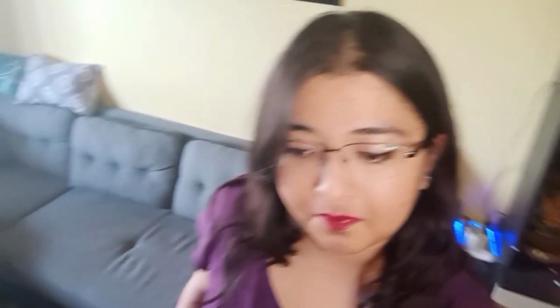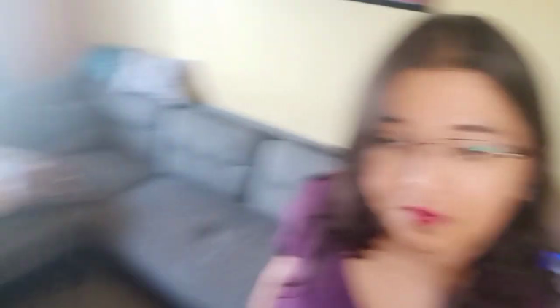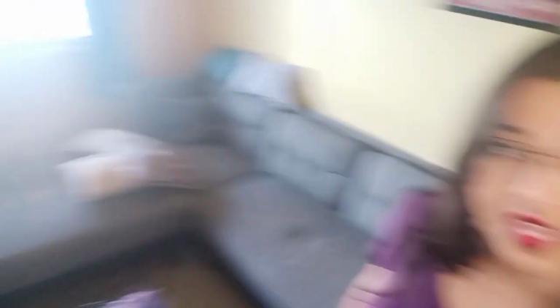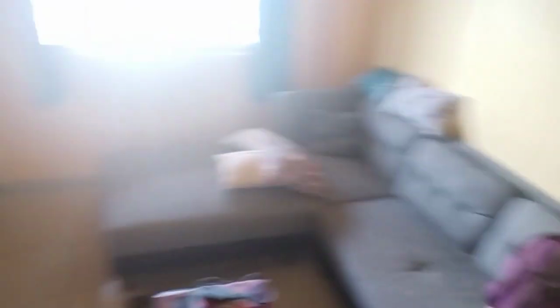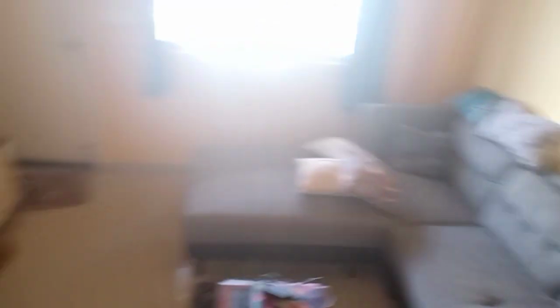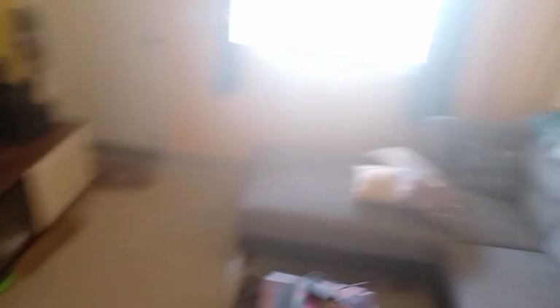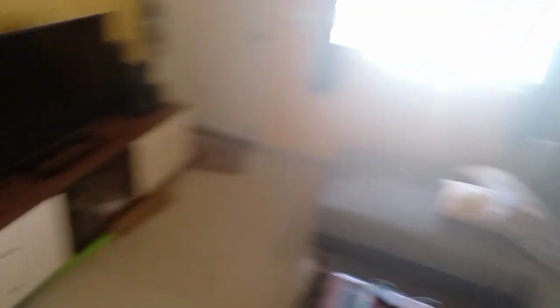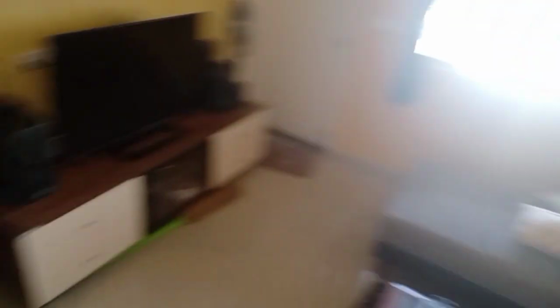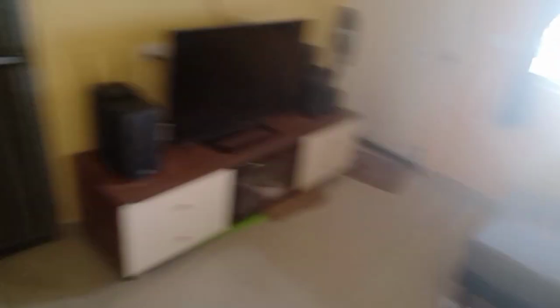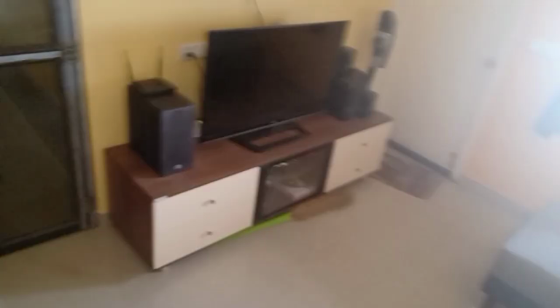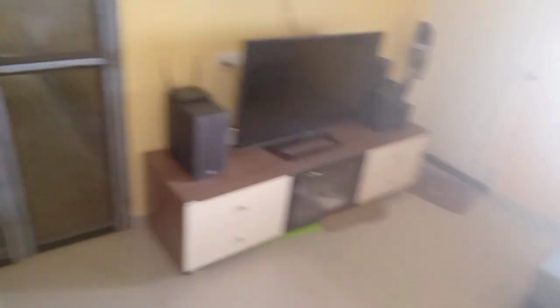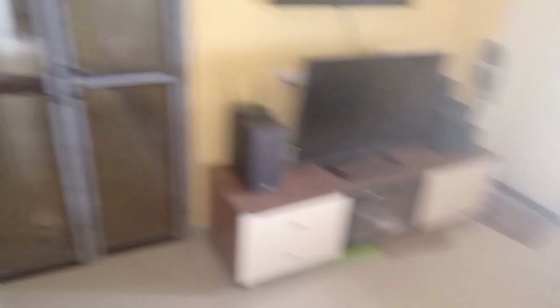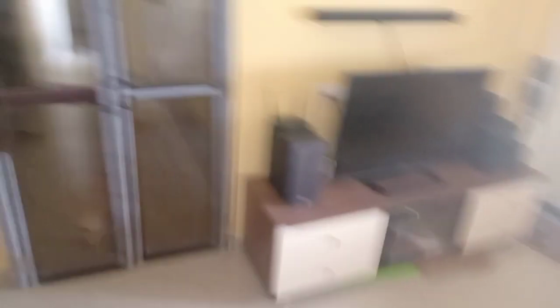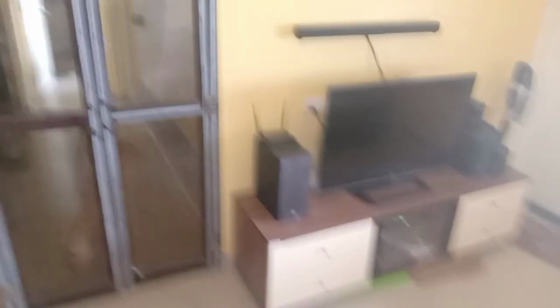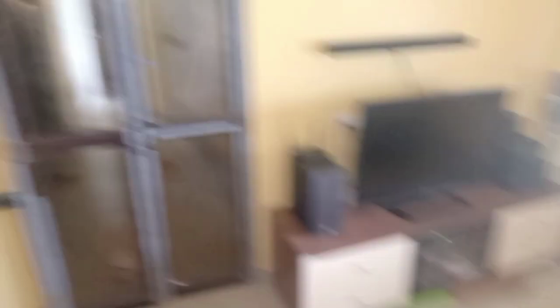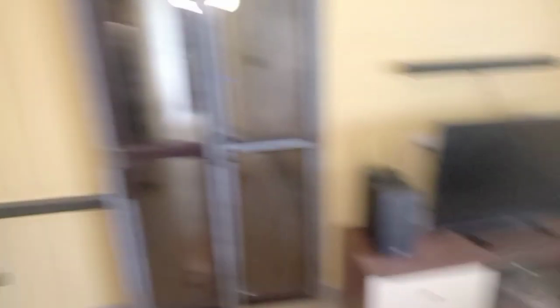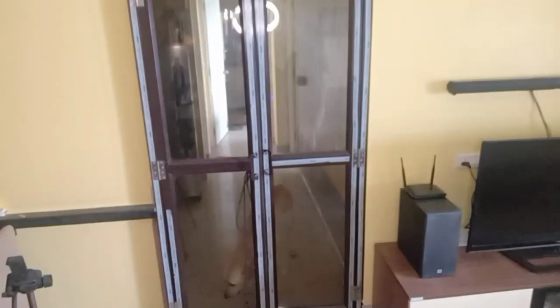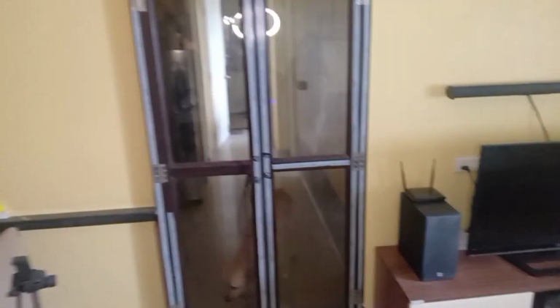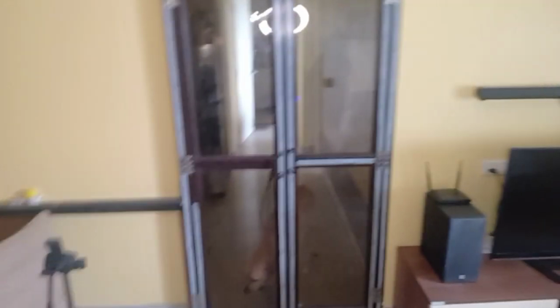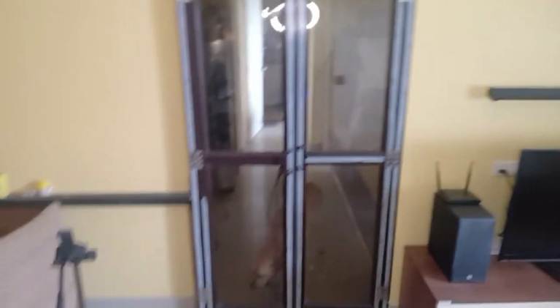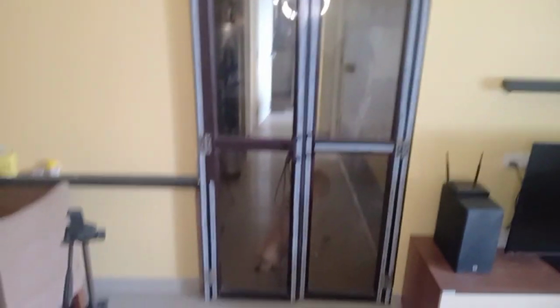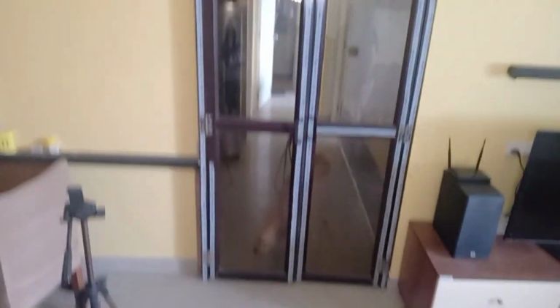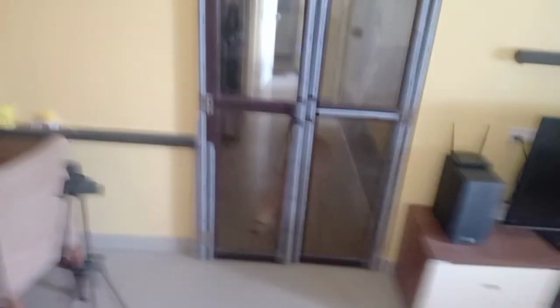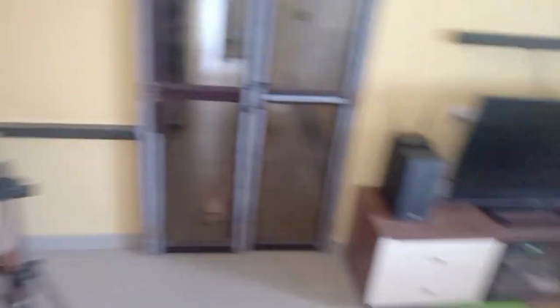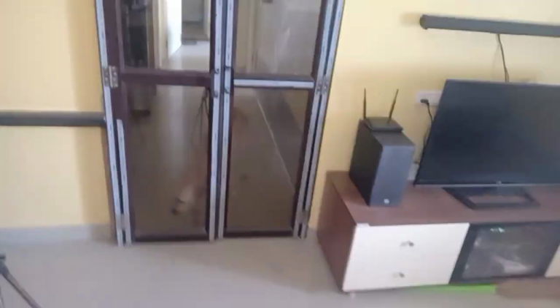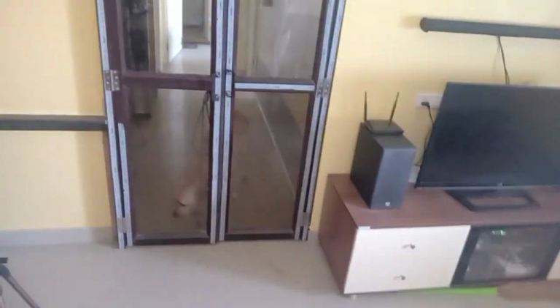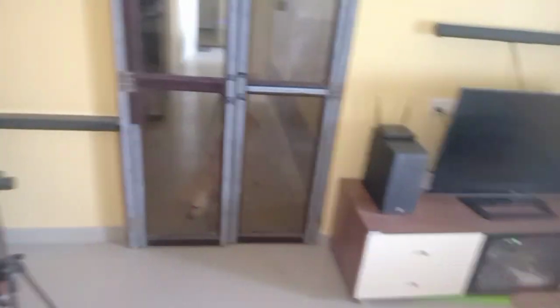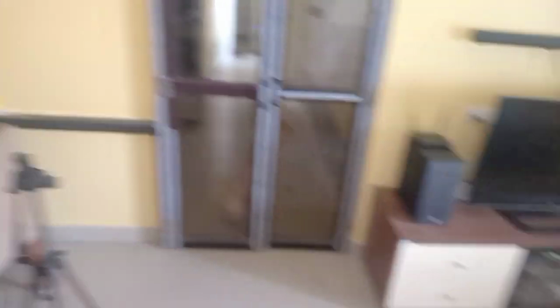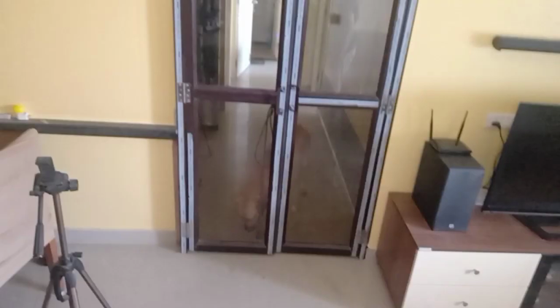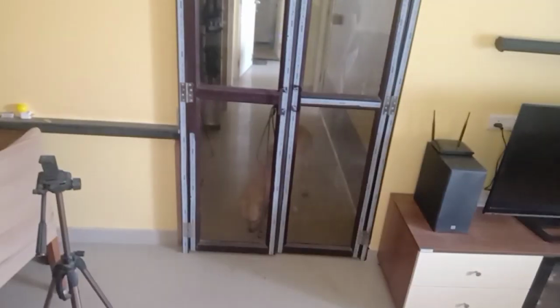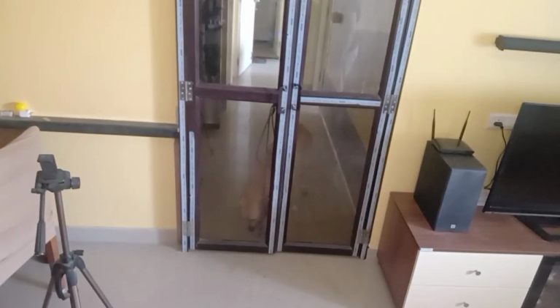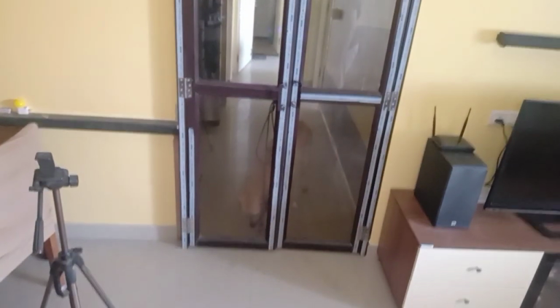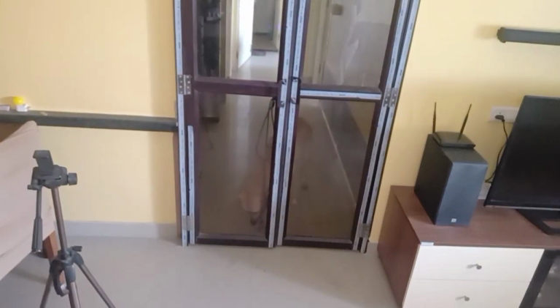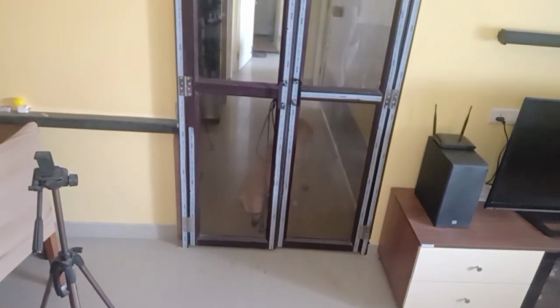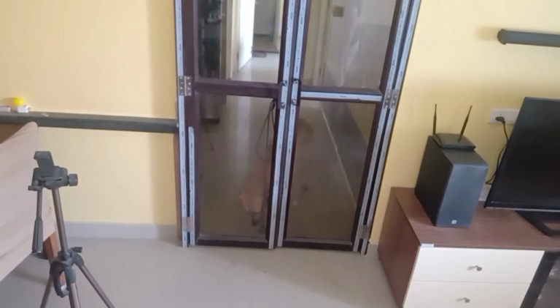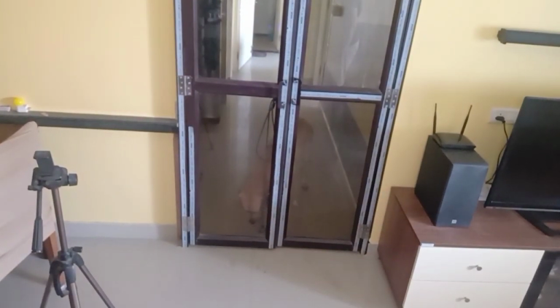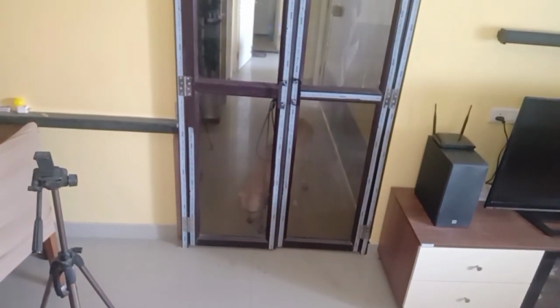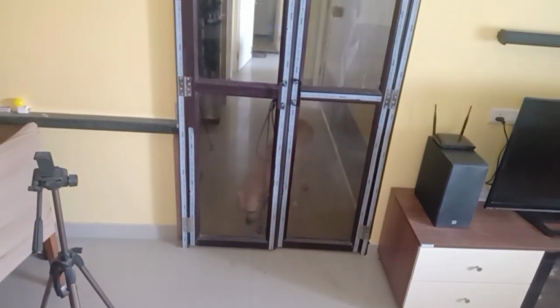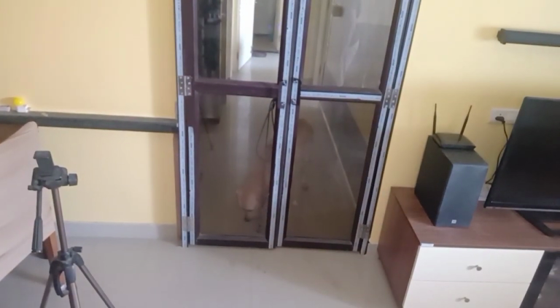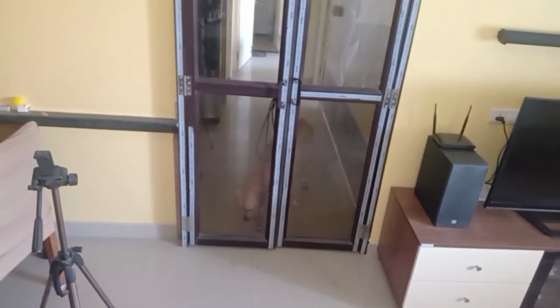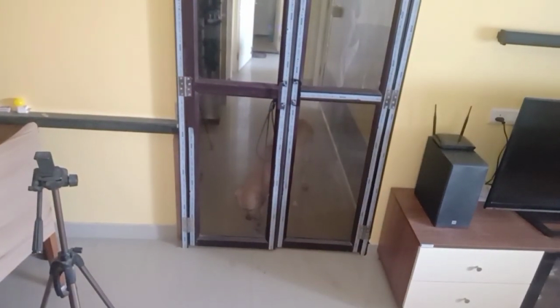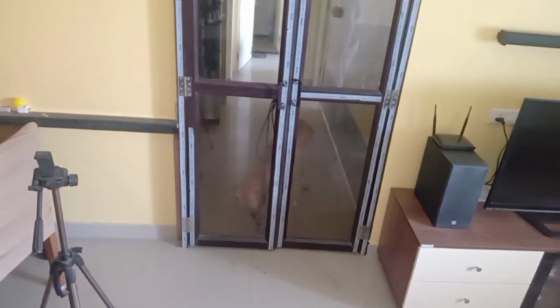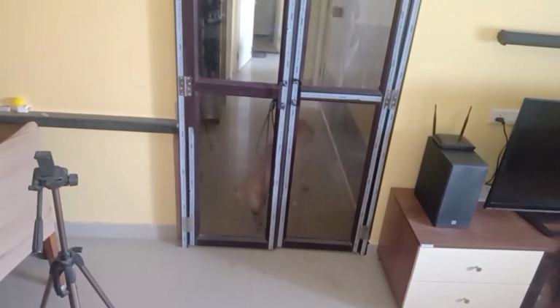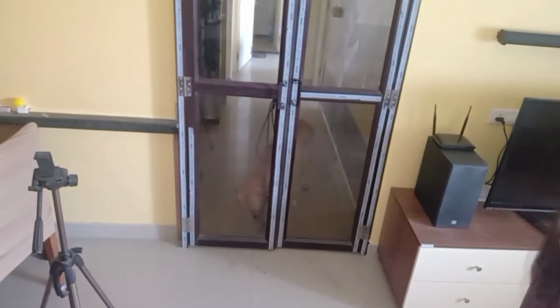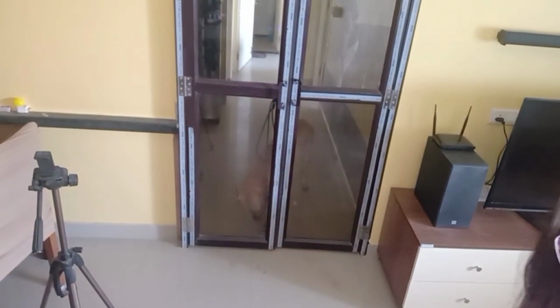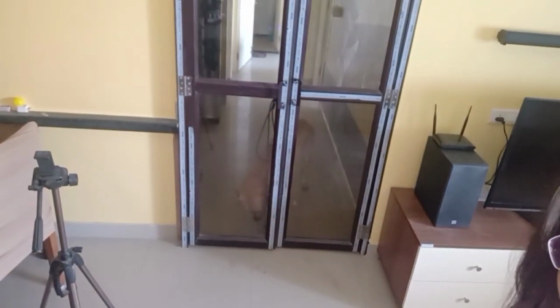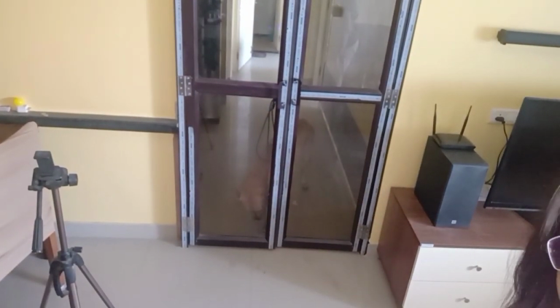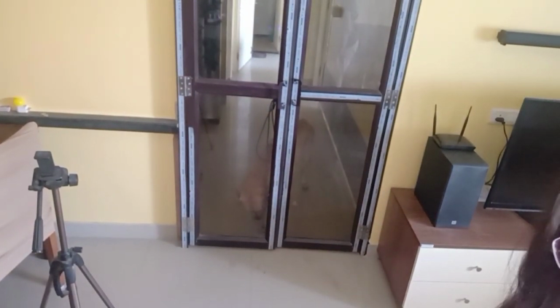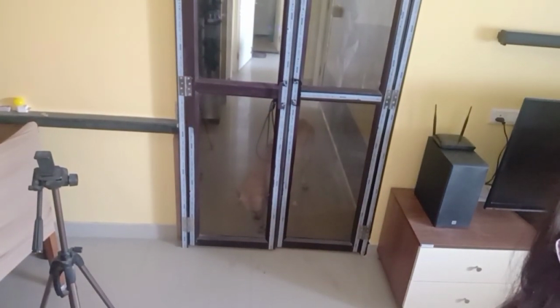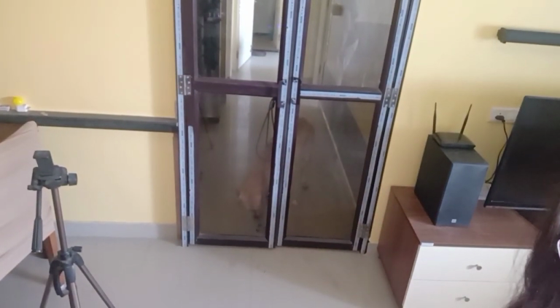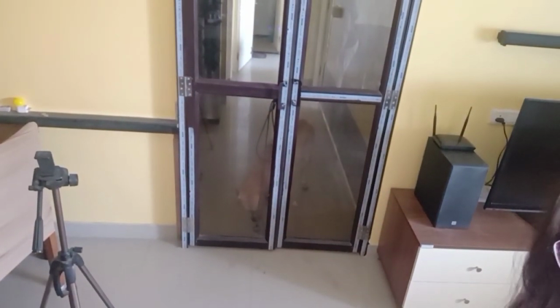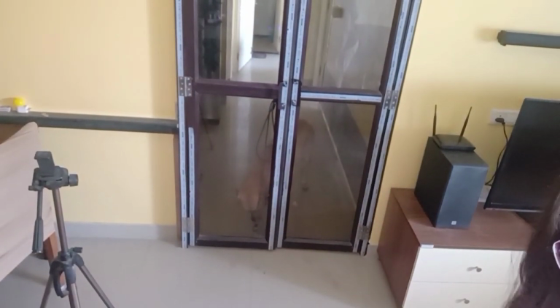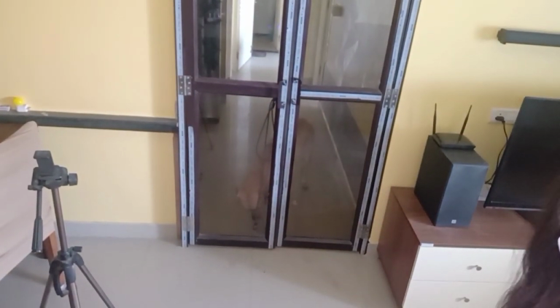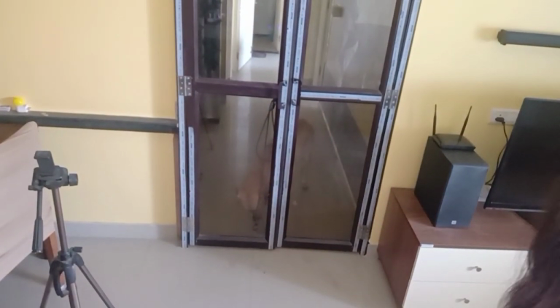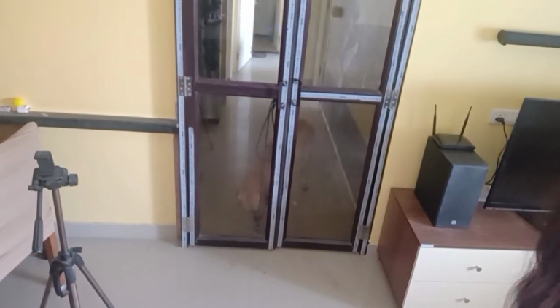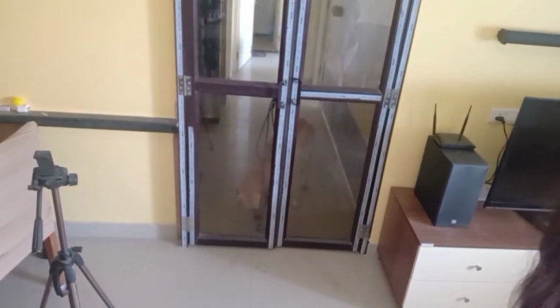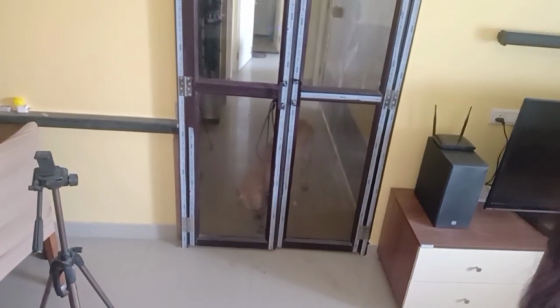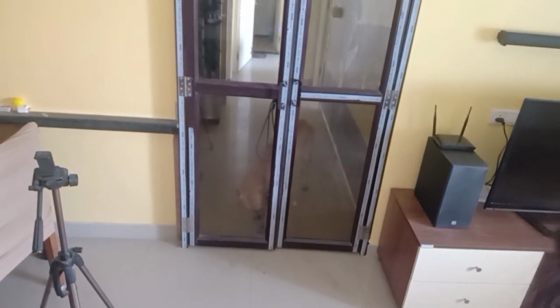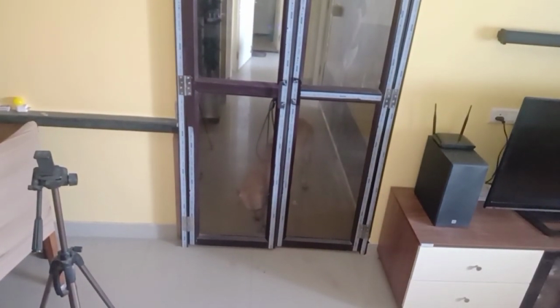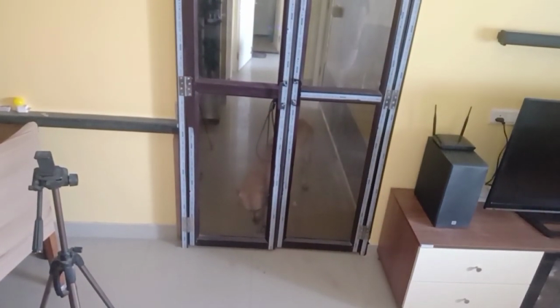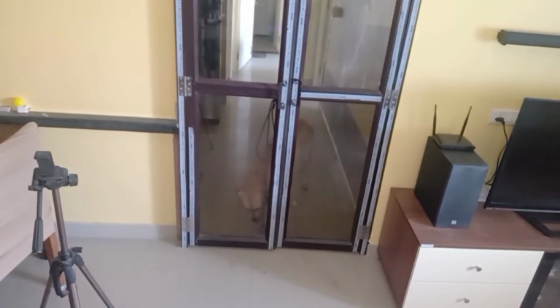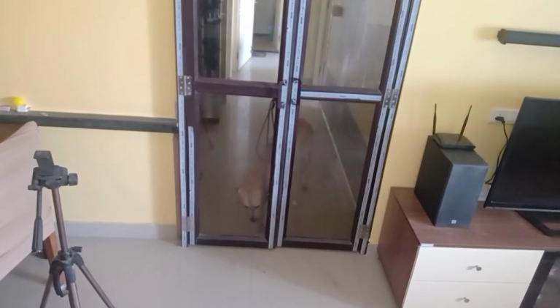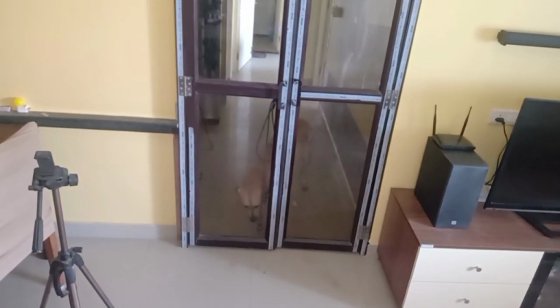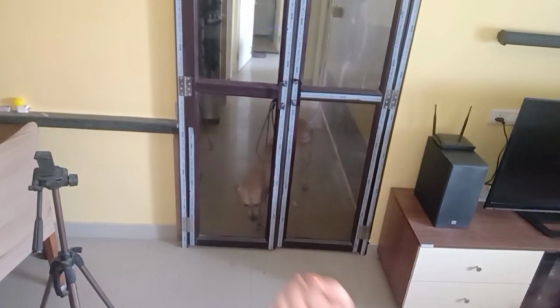My puppy is here — she will bang the door until I agree to open it.